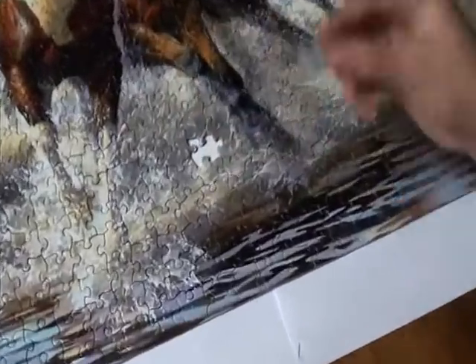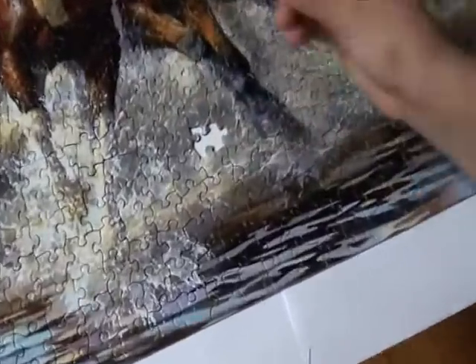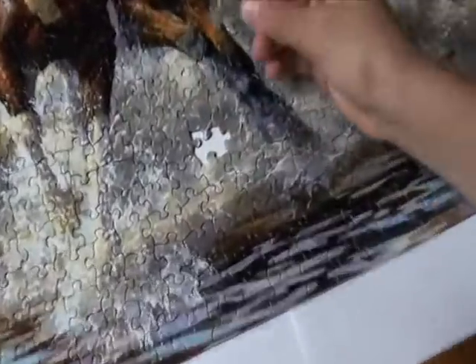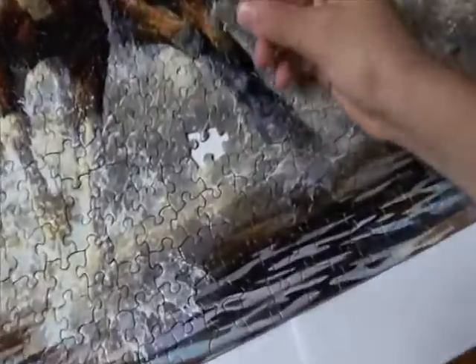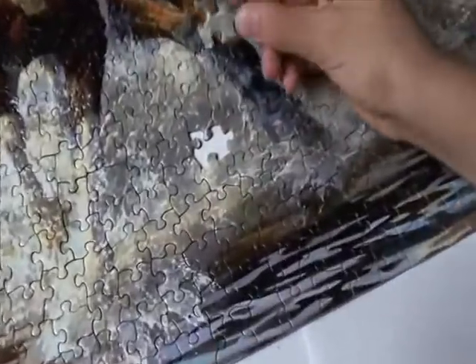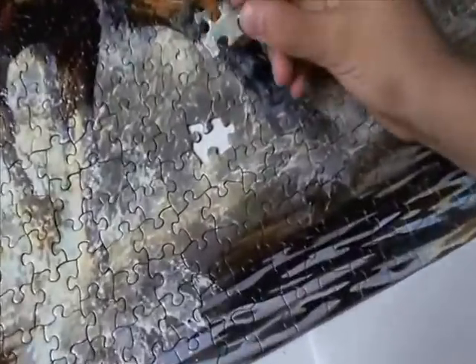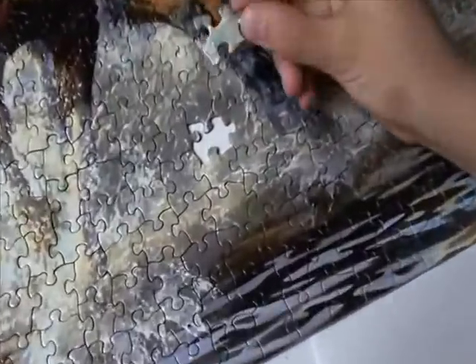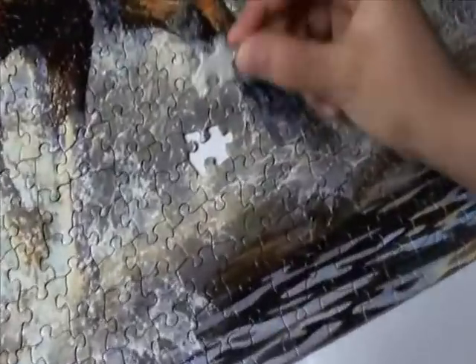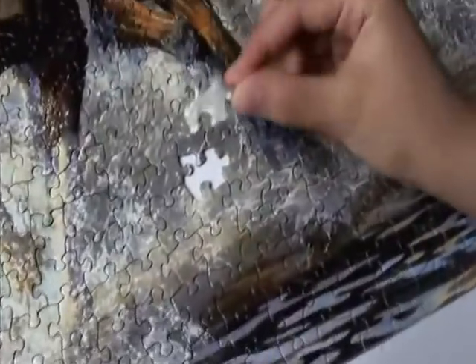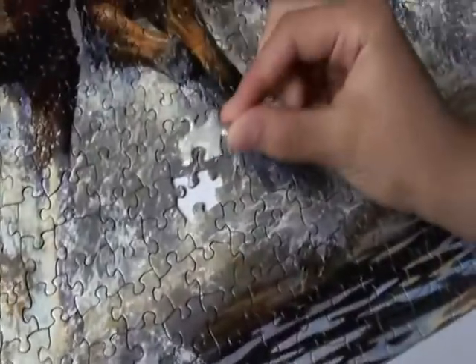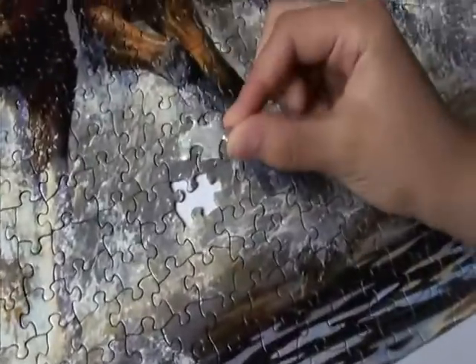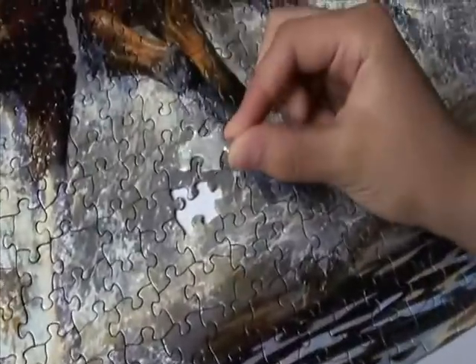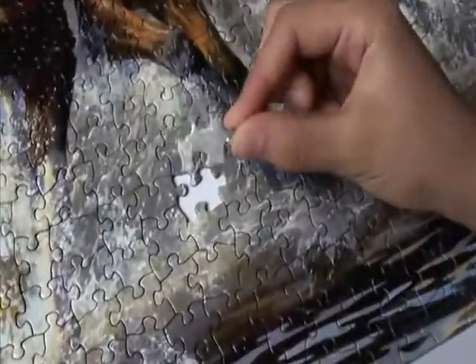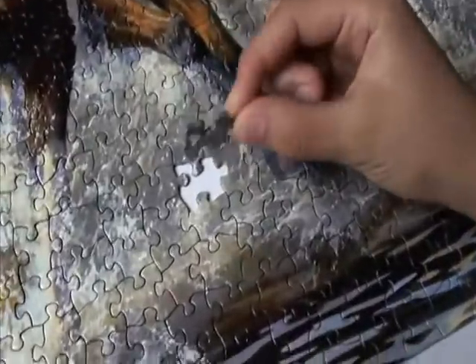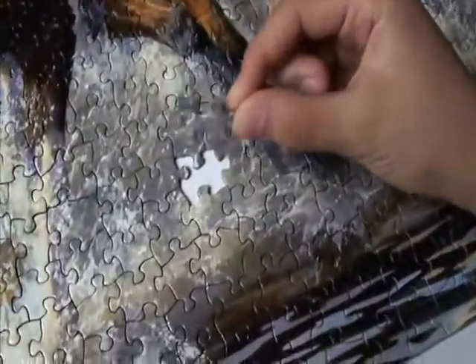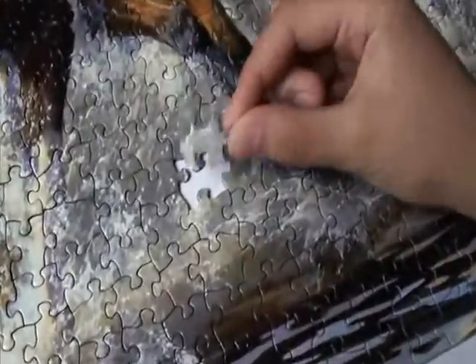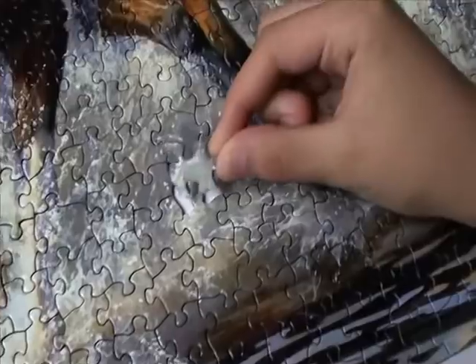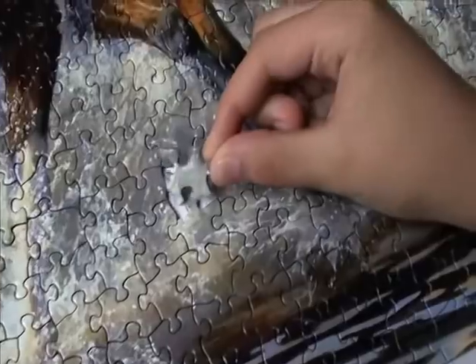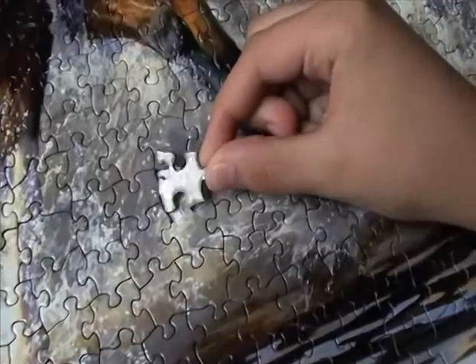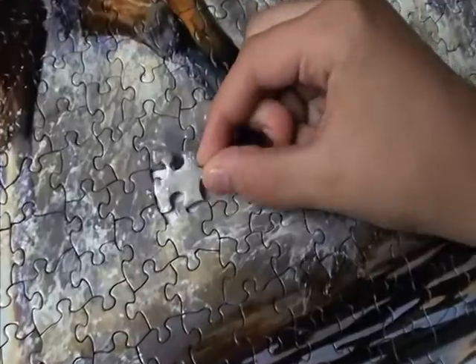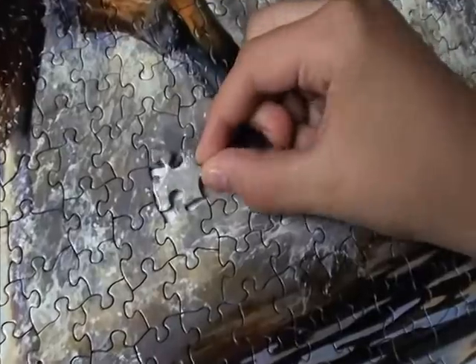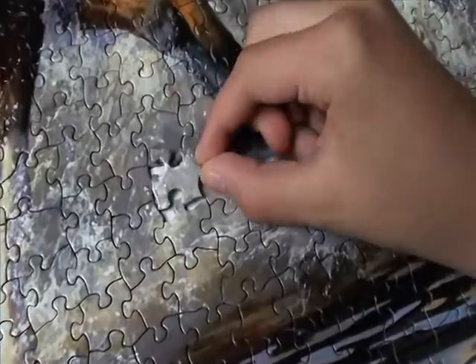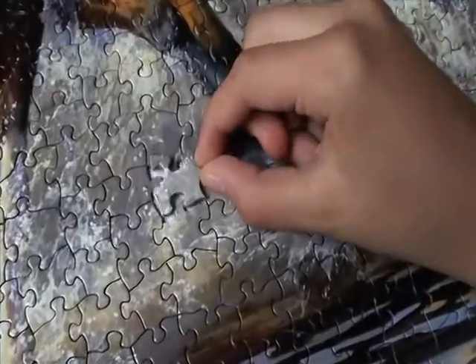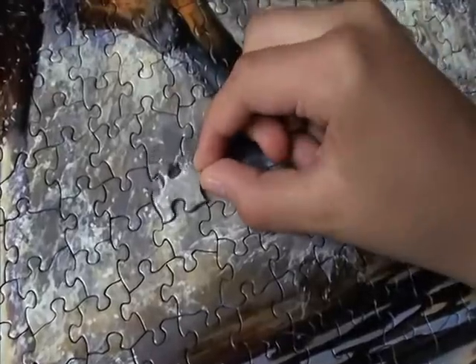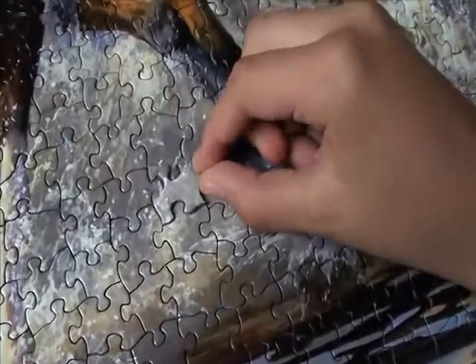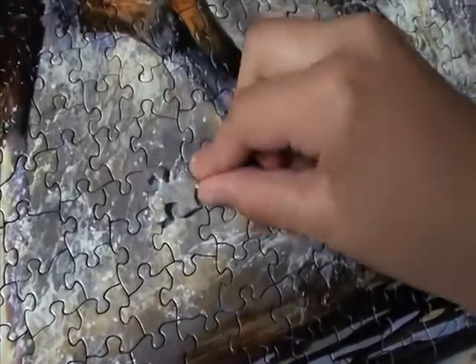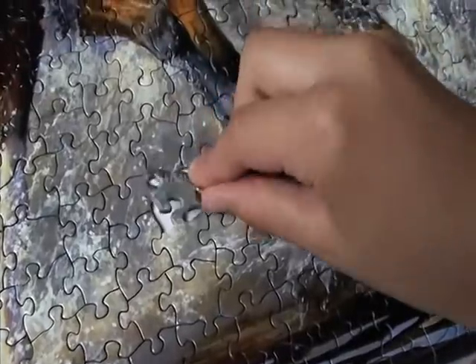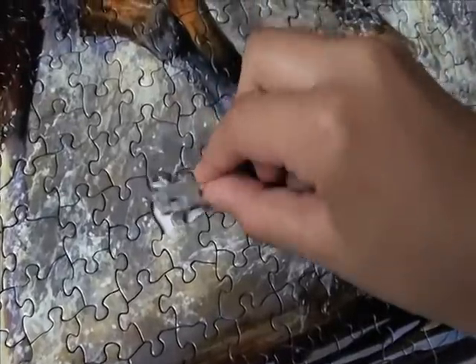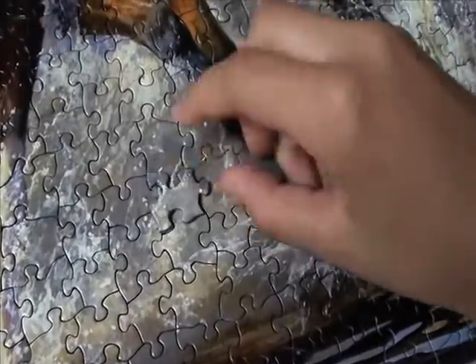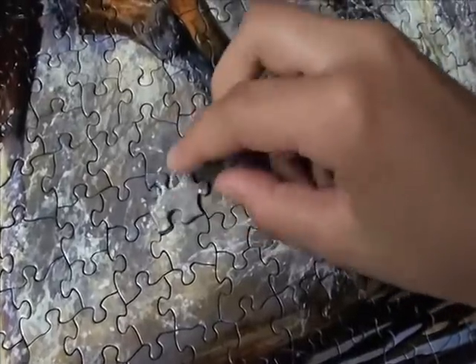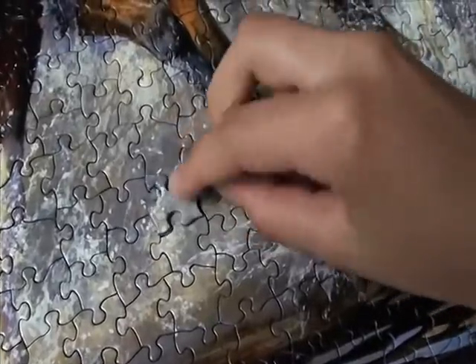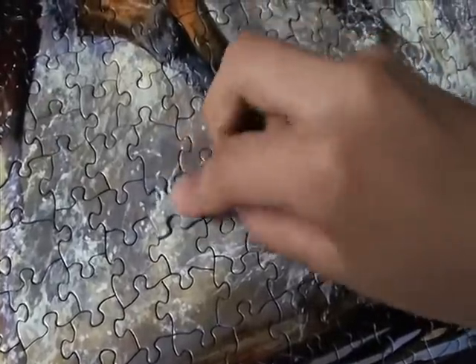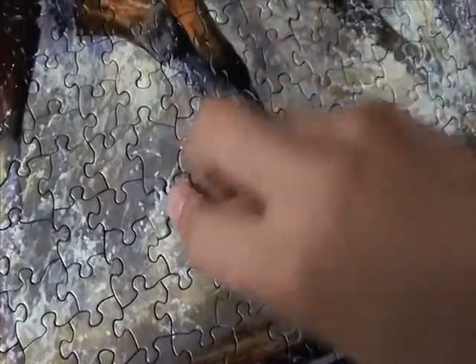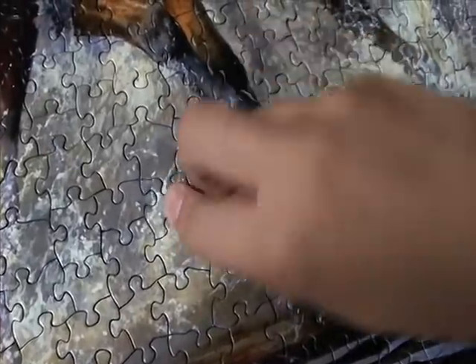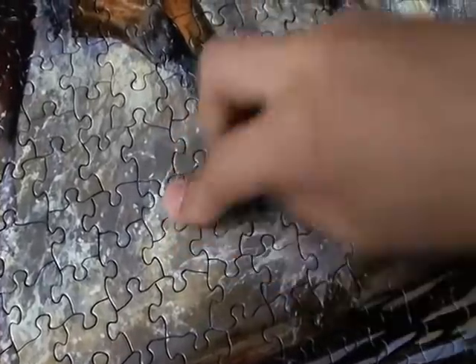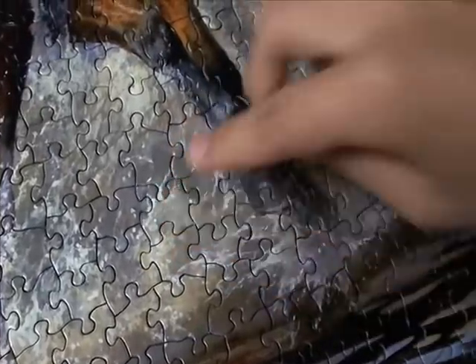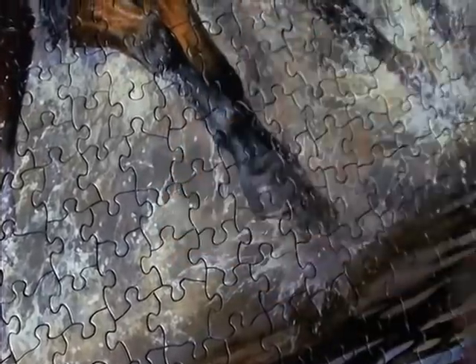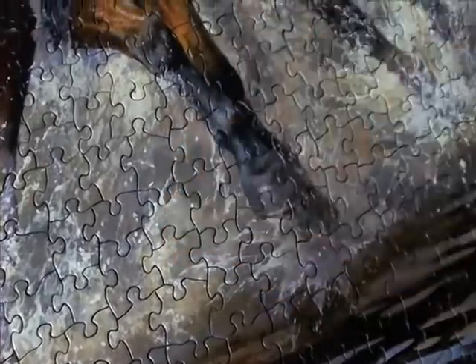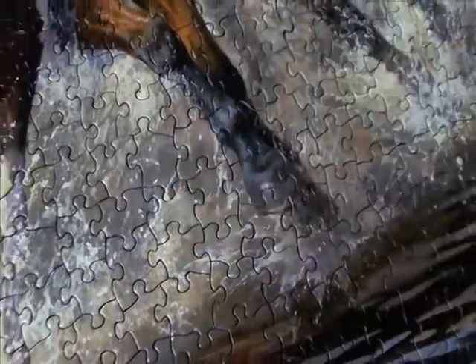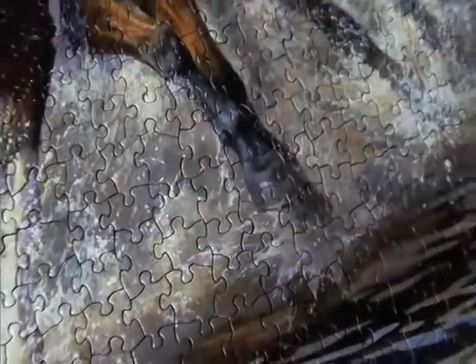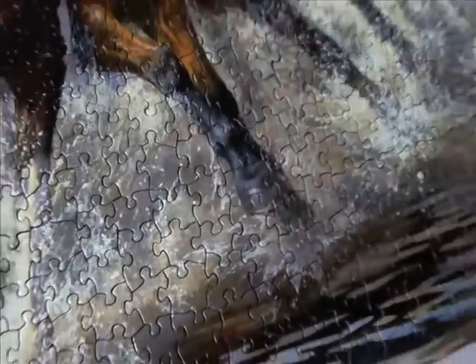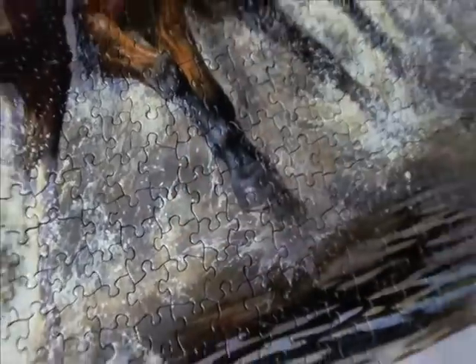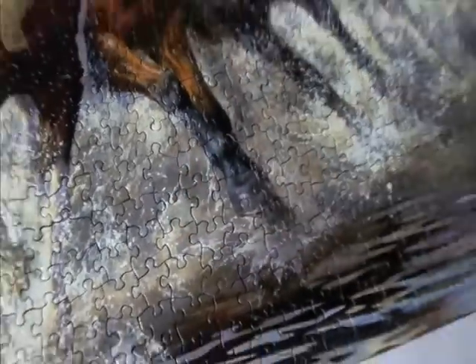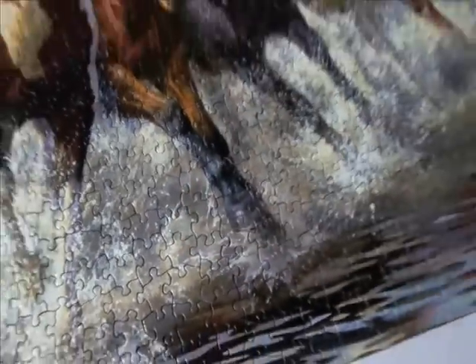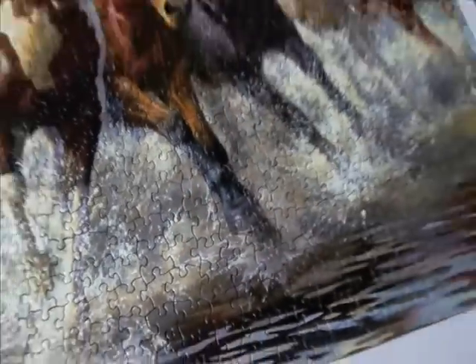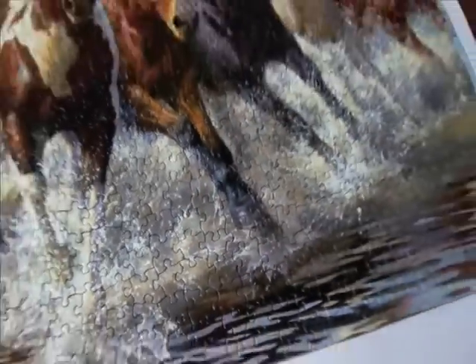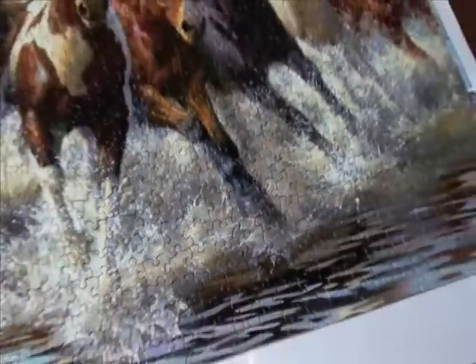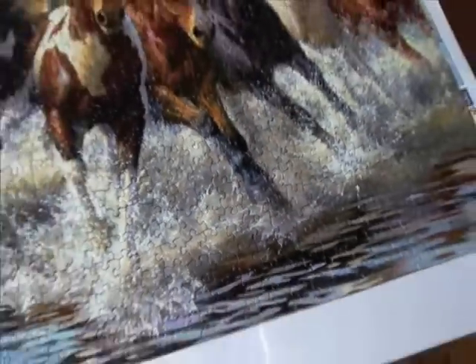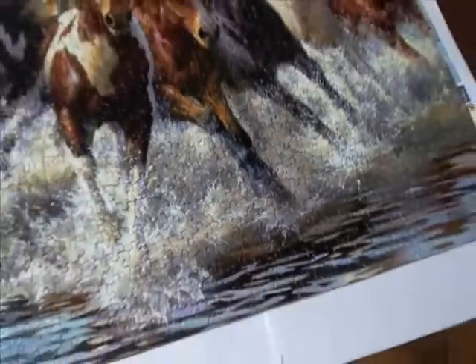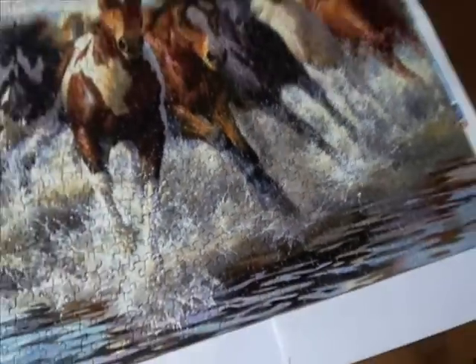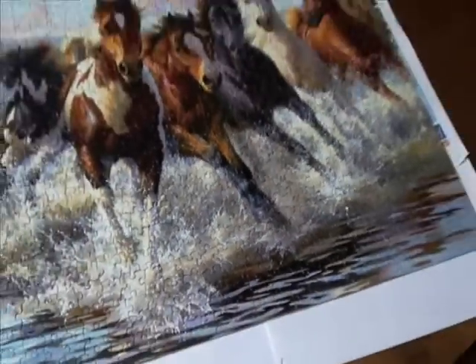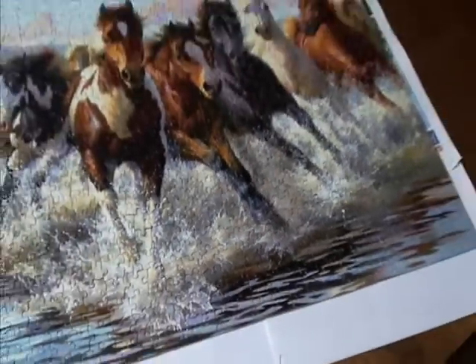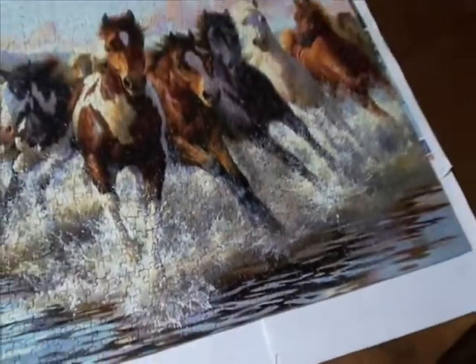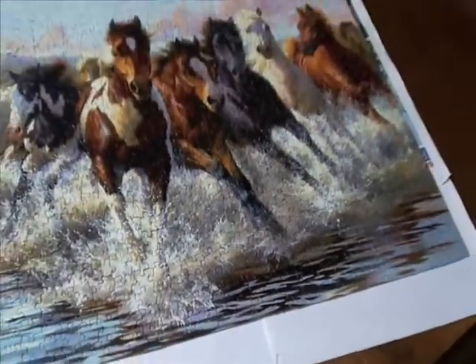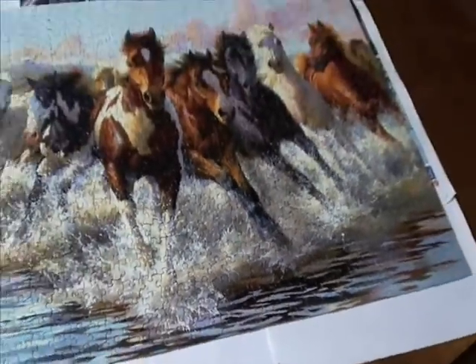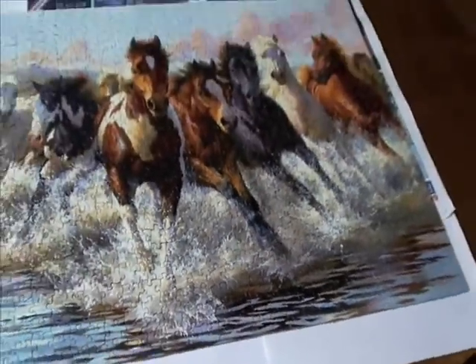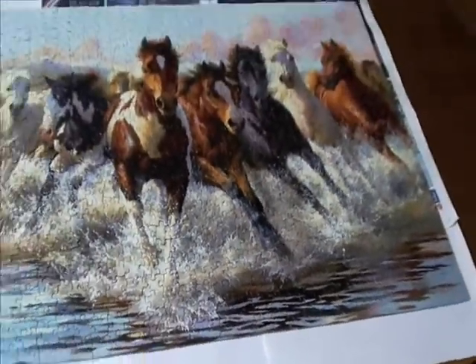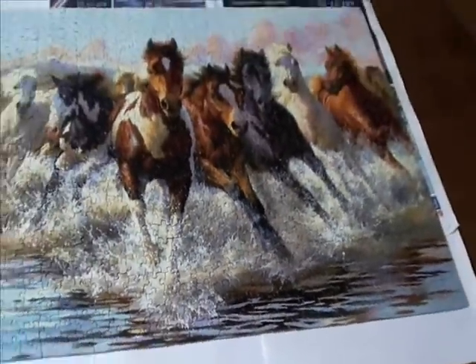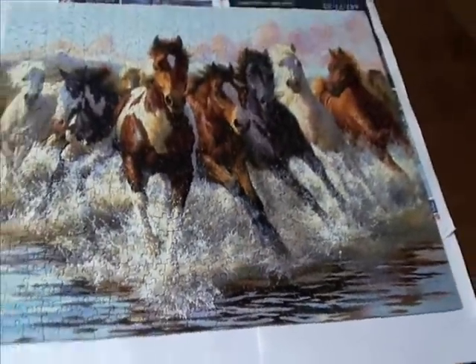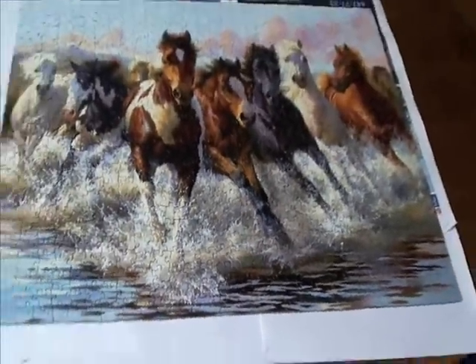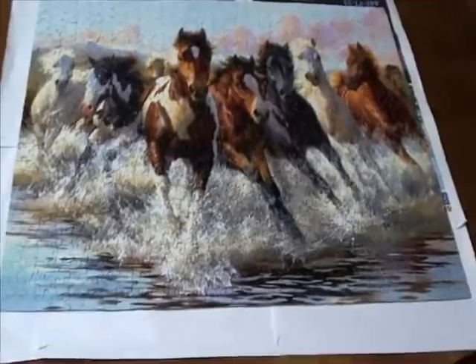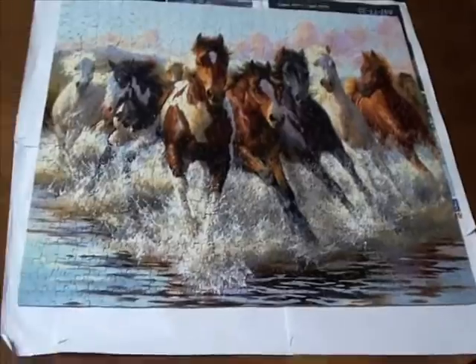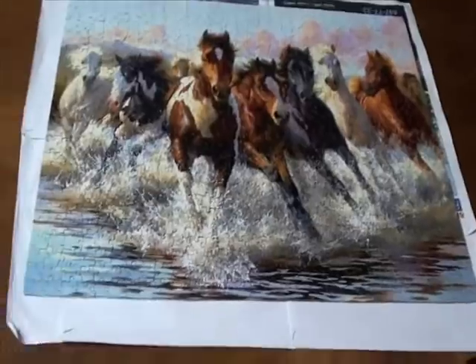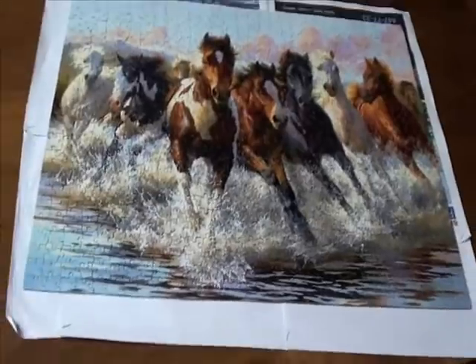Okay, this is the last piece. Here we go. And there it goes. Hey, look — there you go!